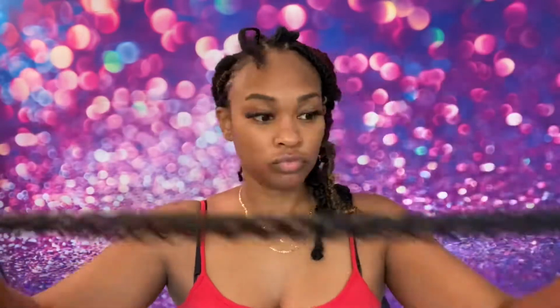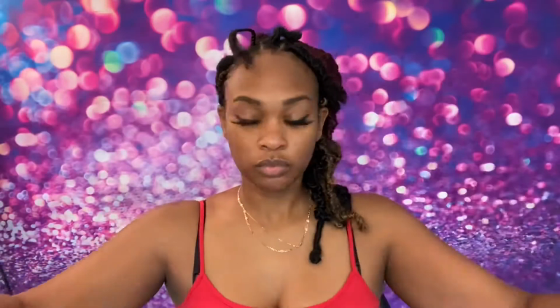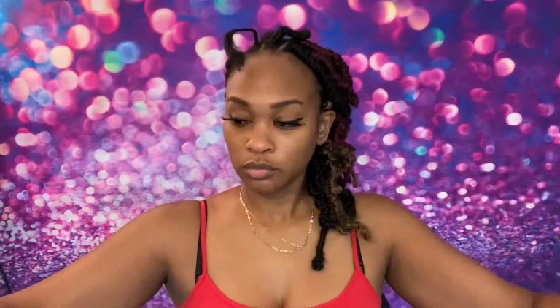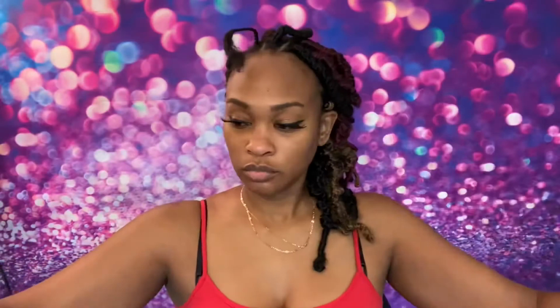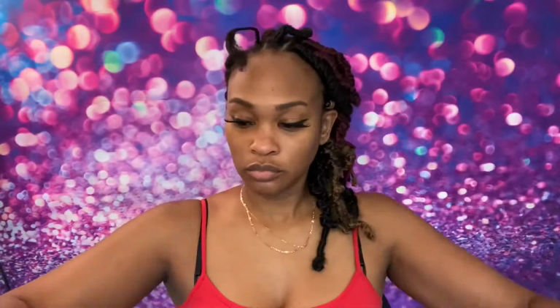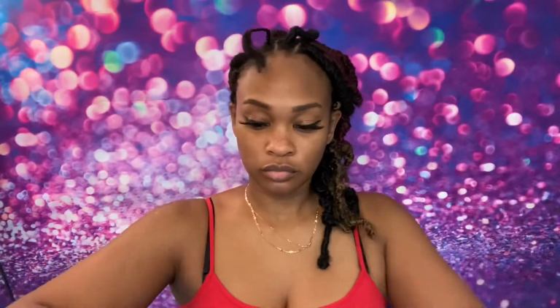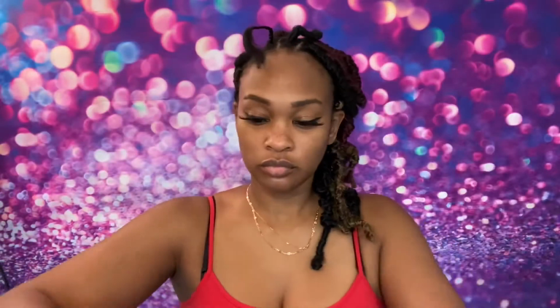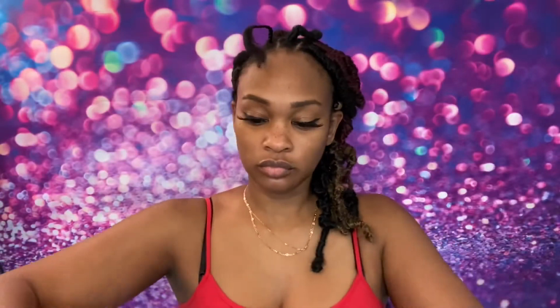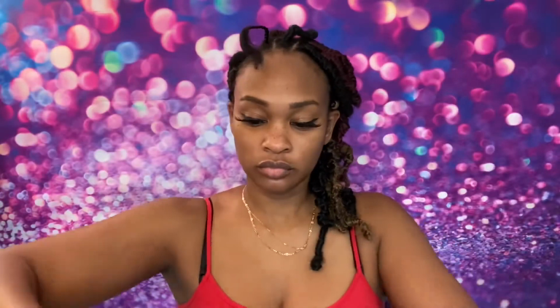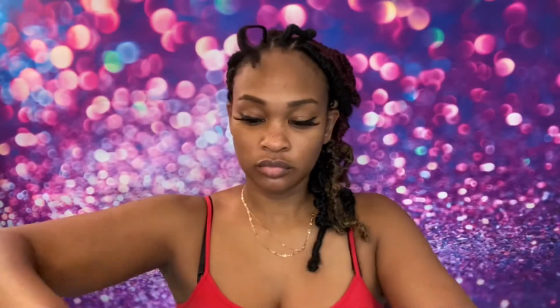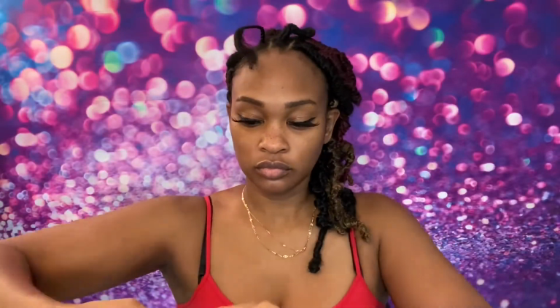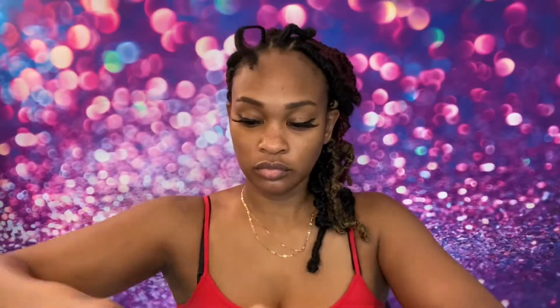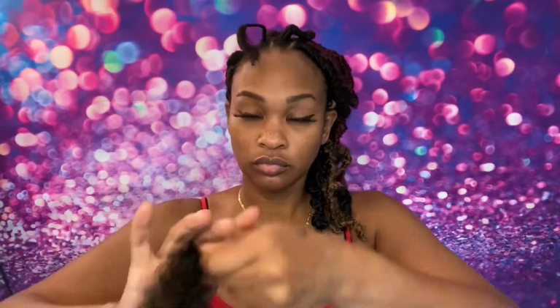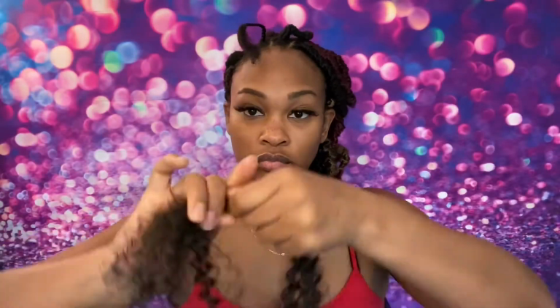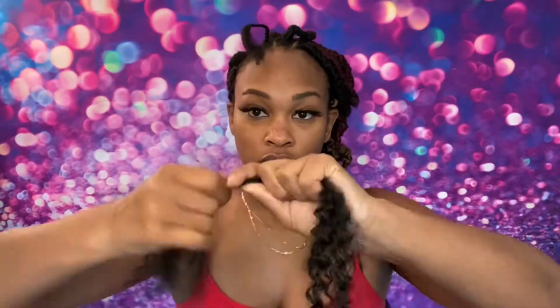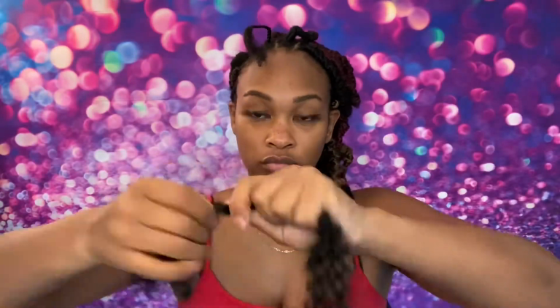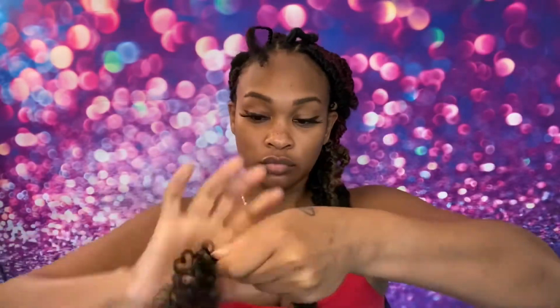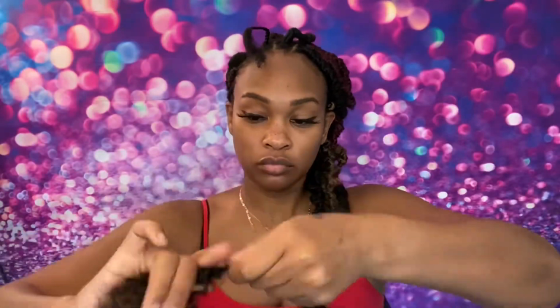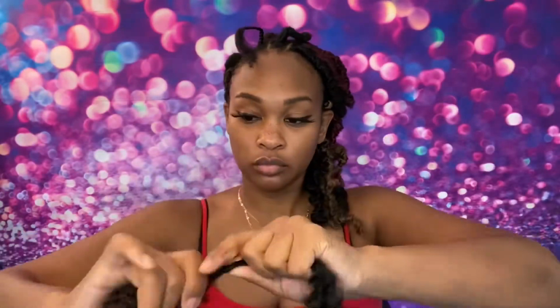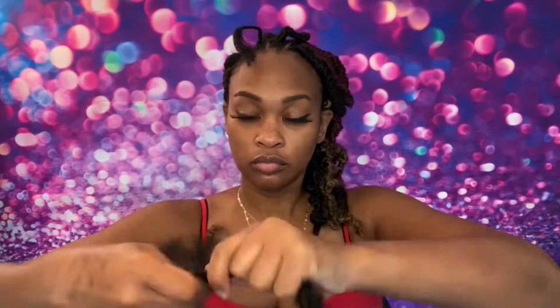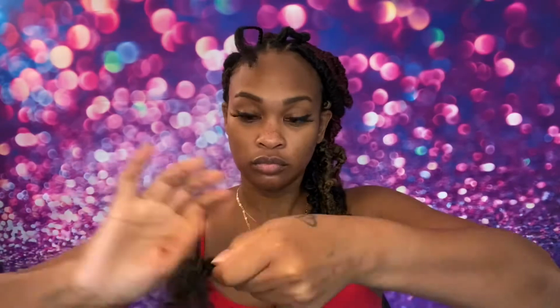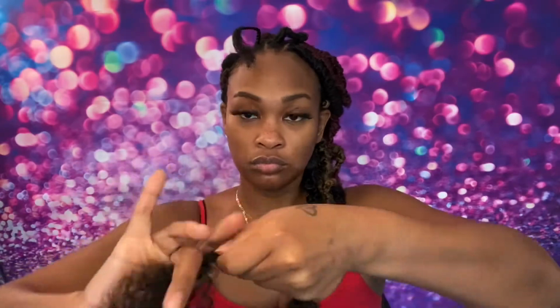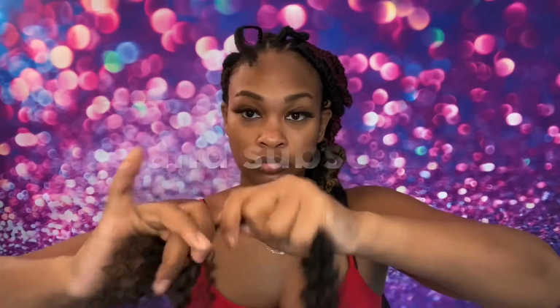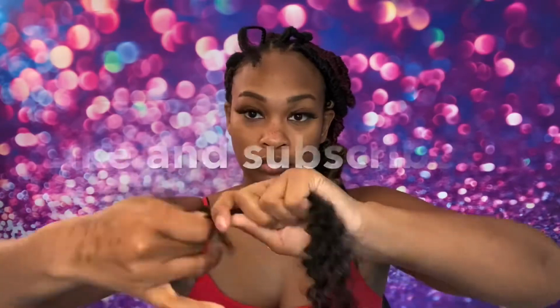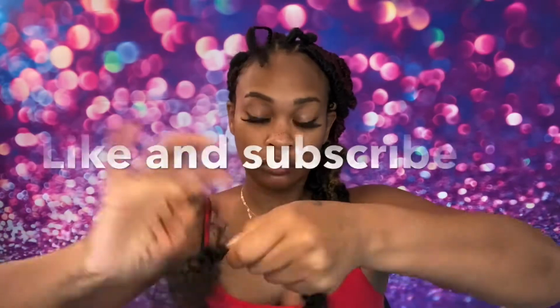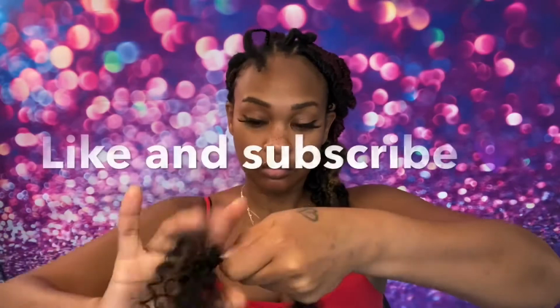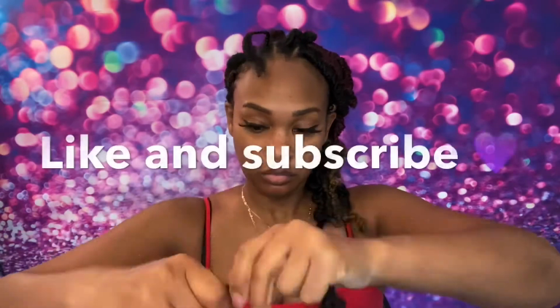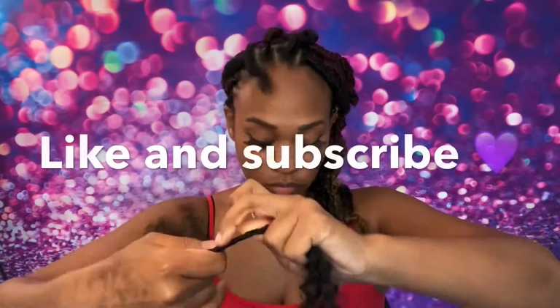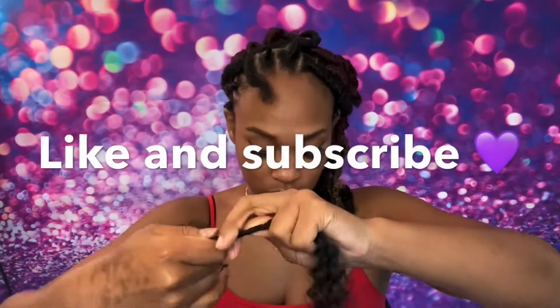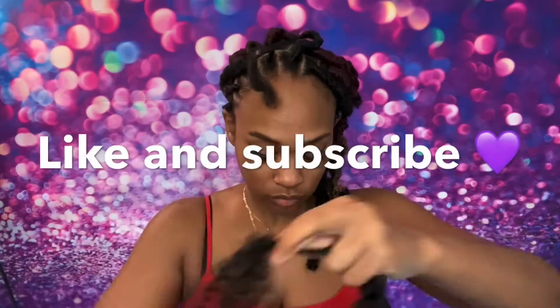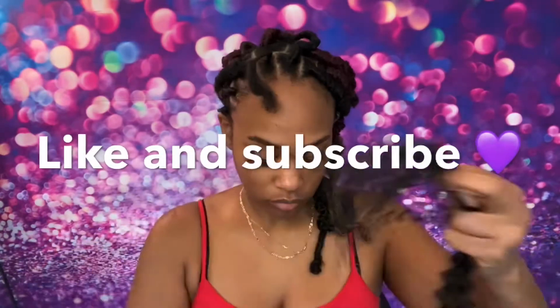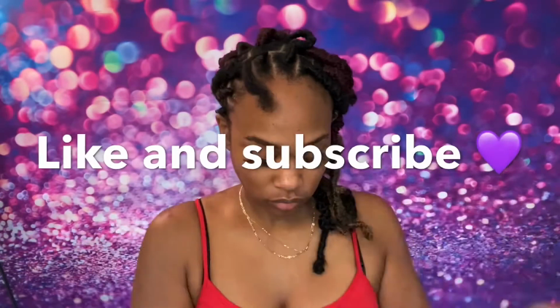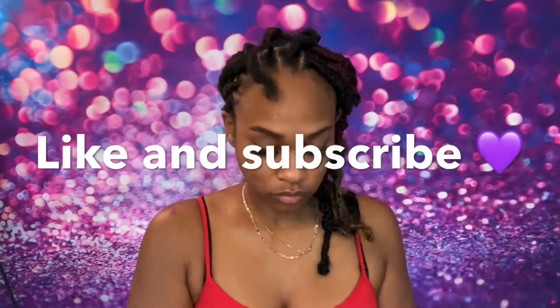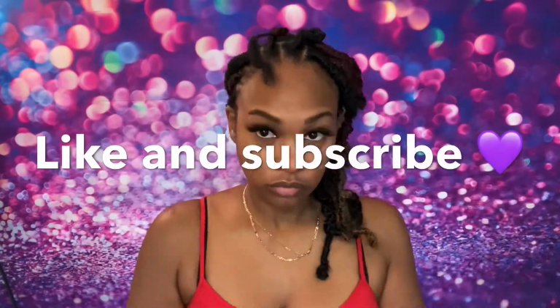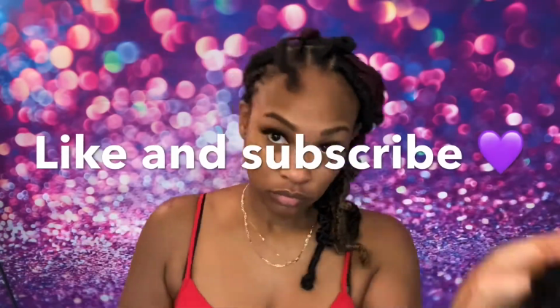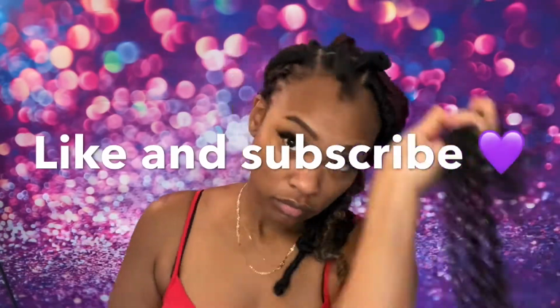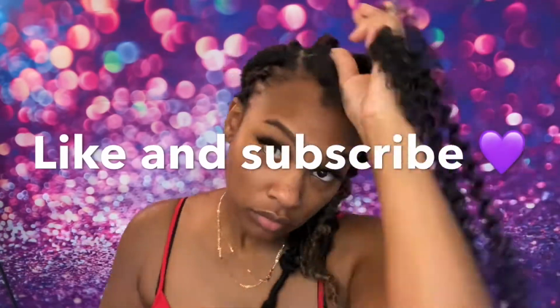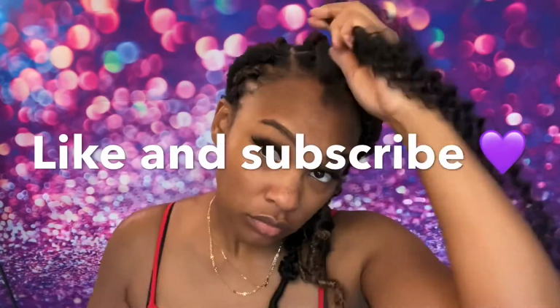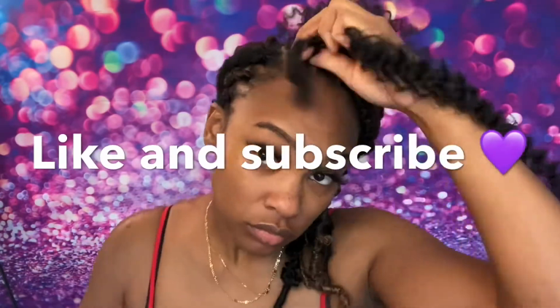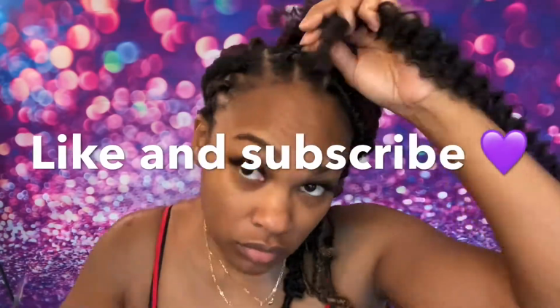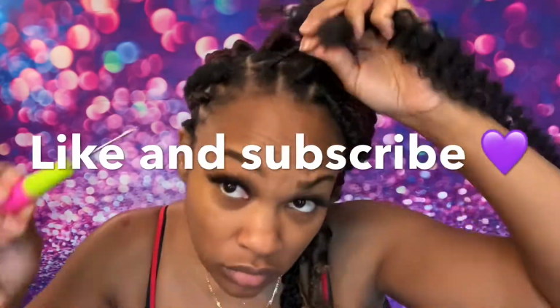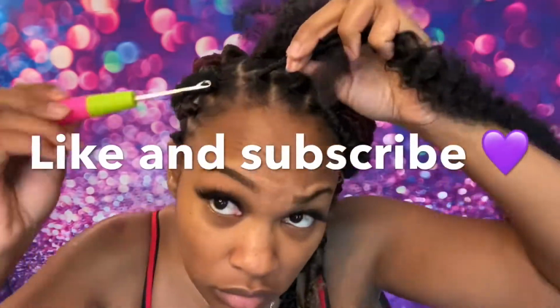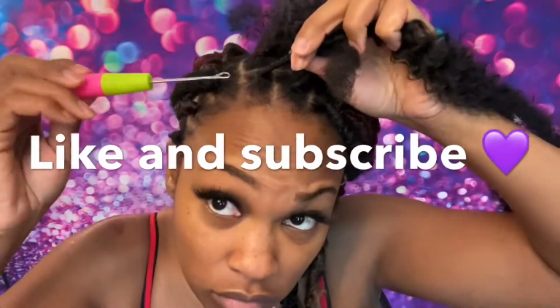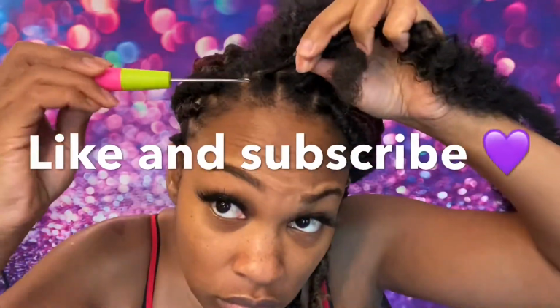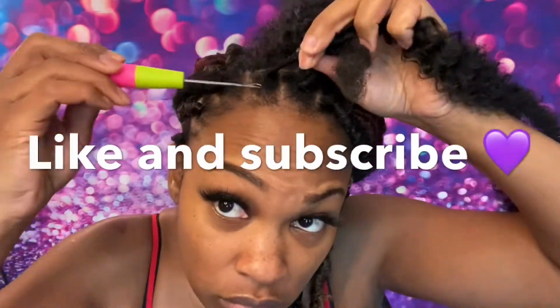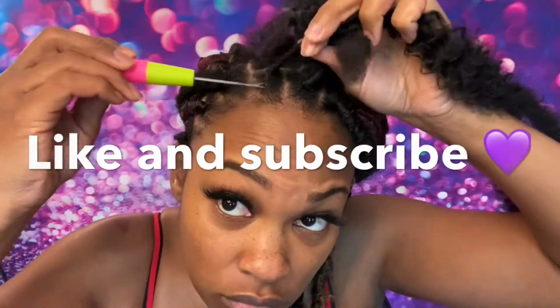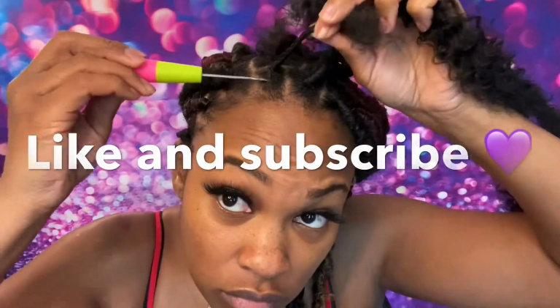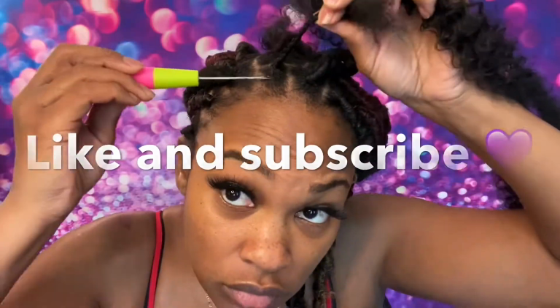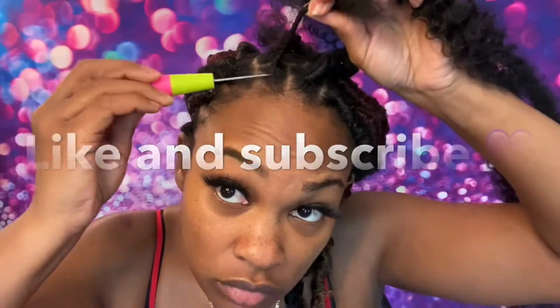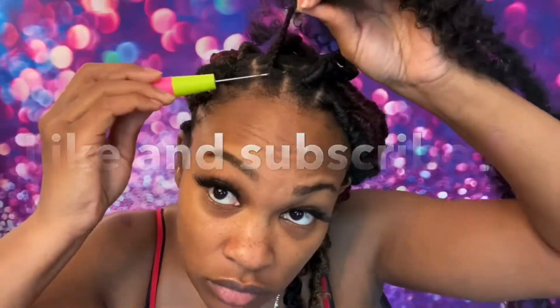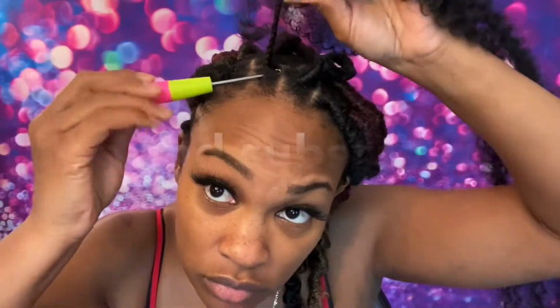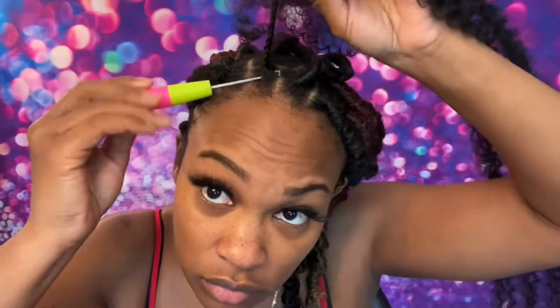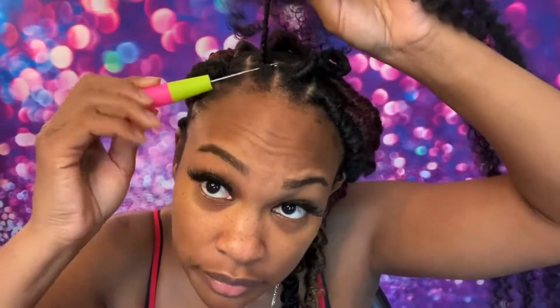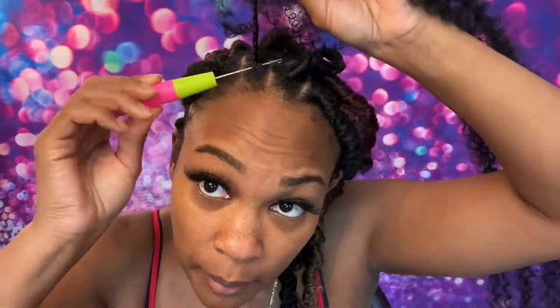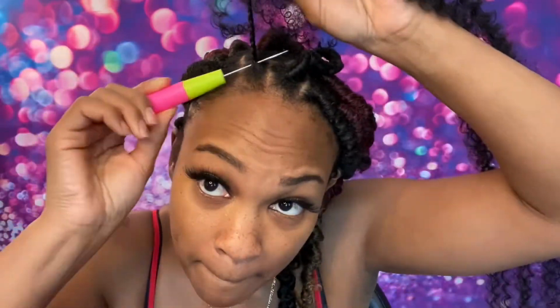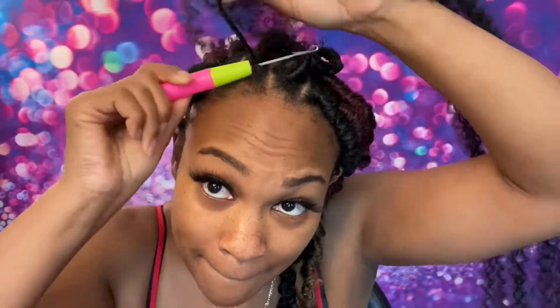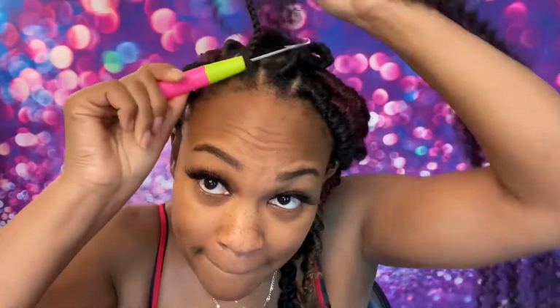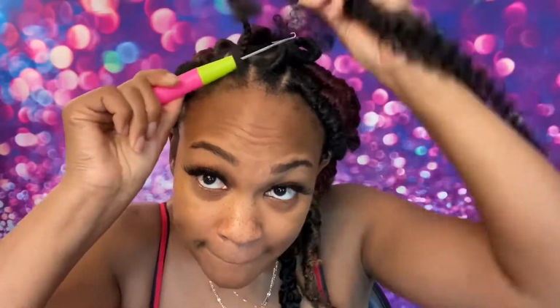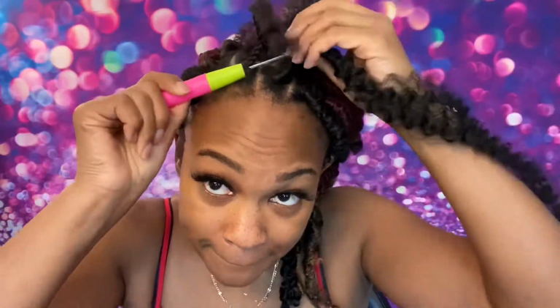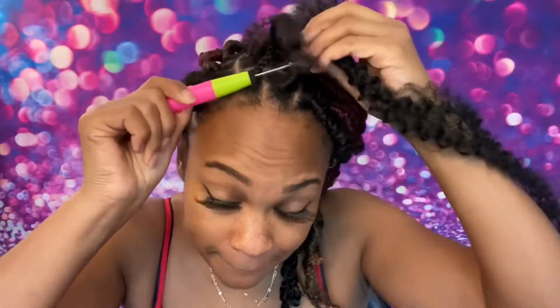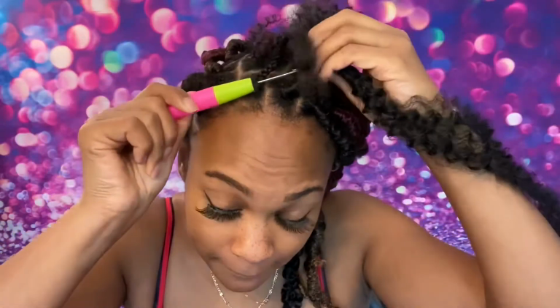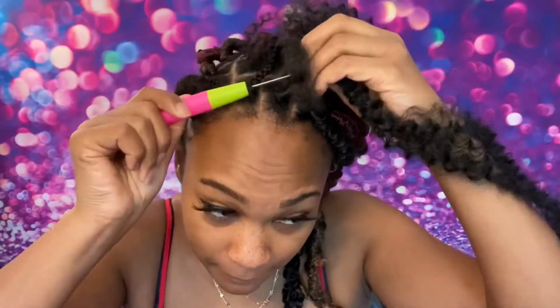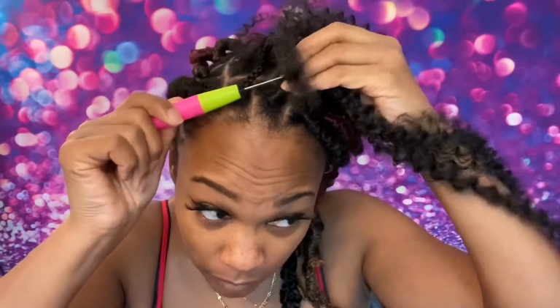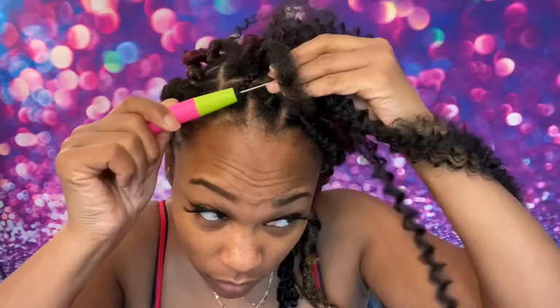Like and subscribe if you made it this far — I got more content for you!